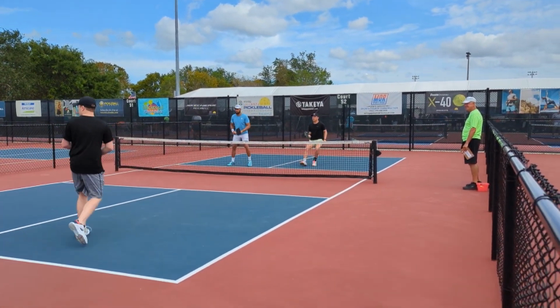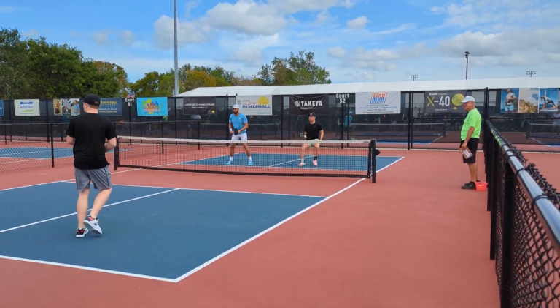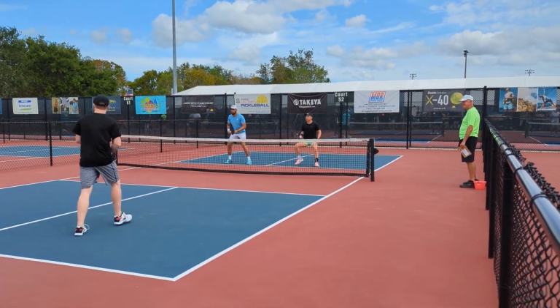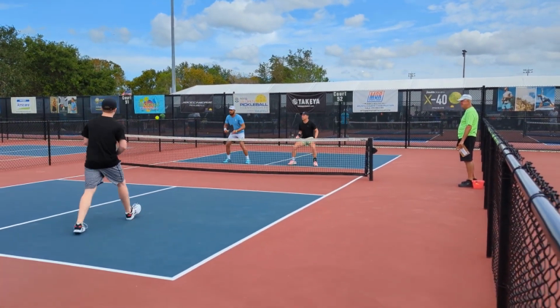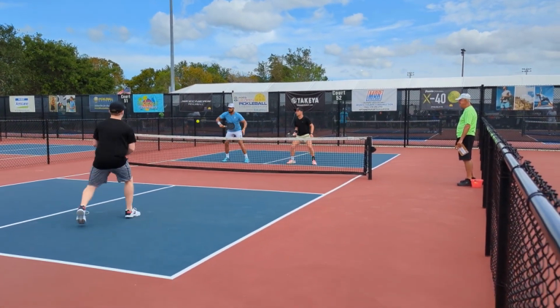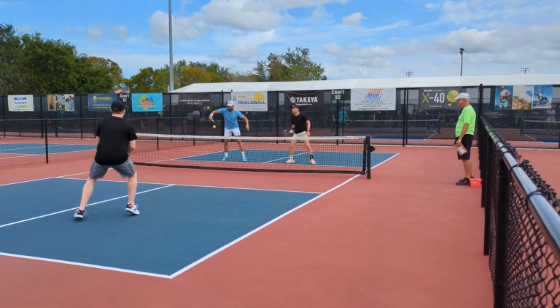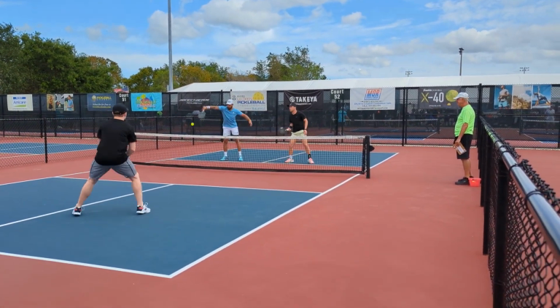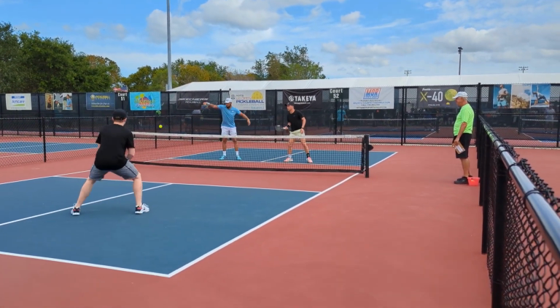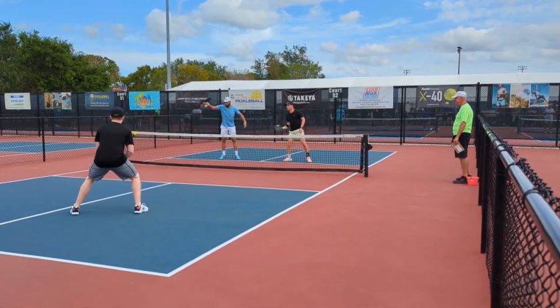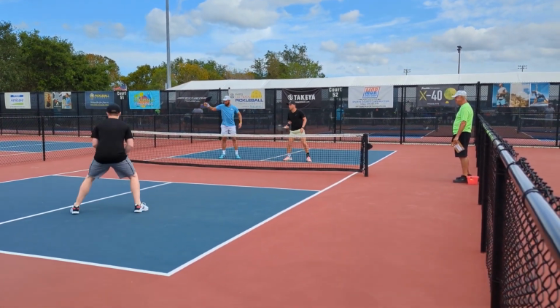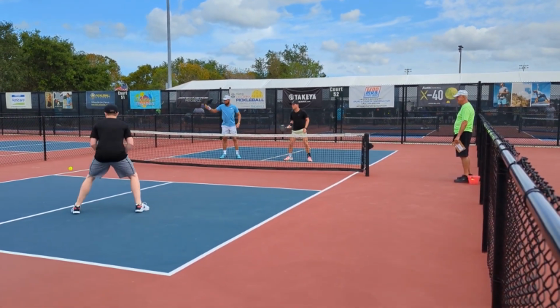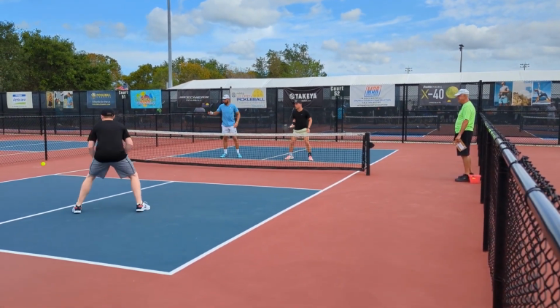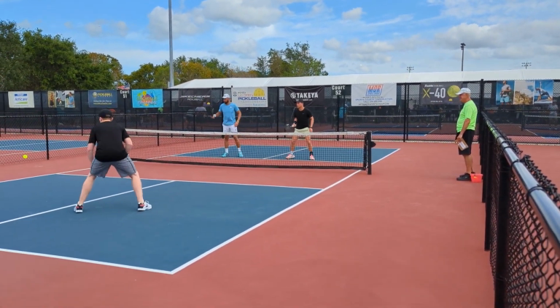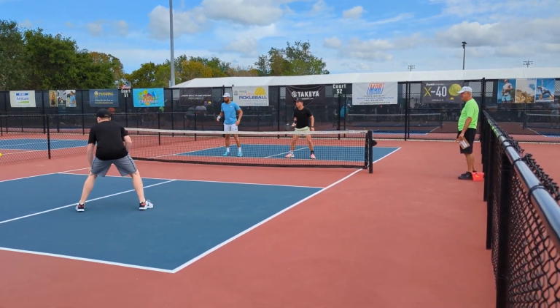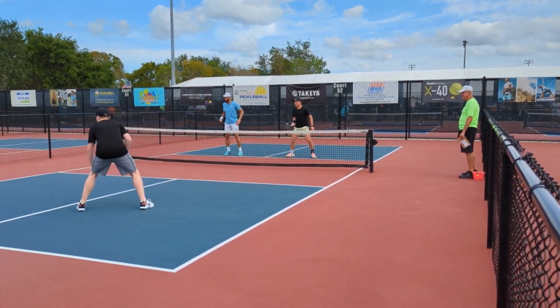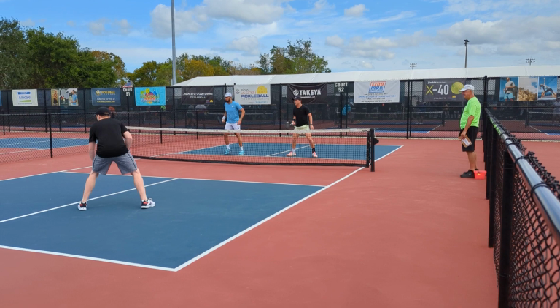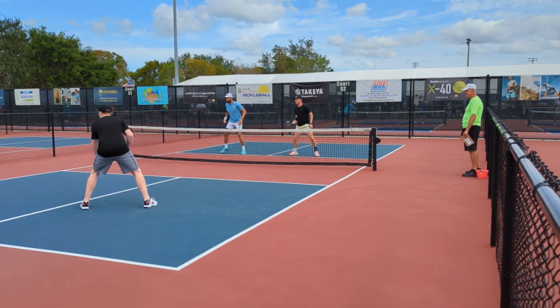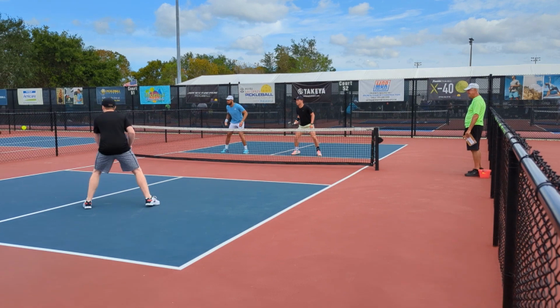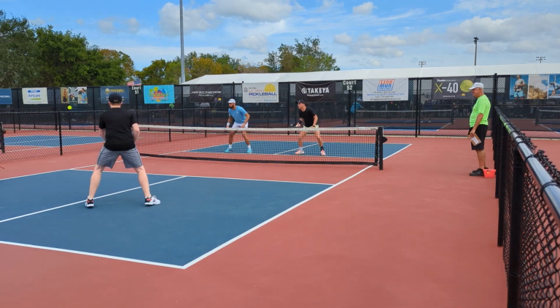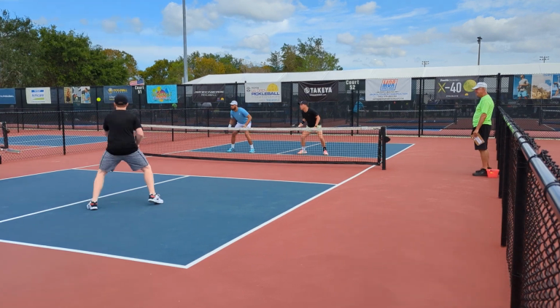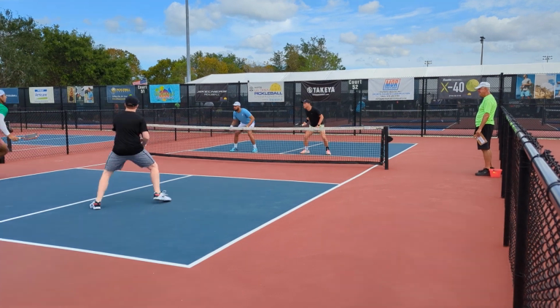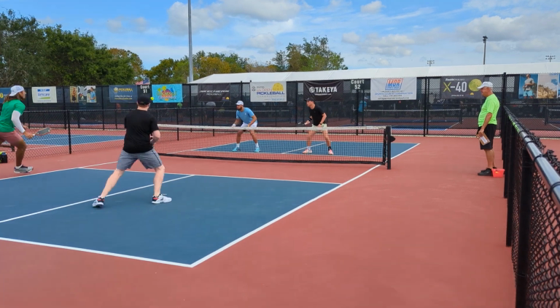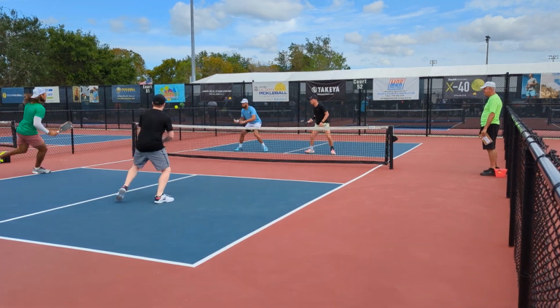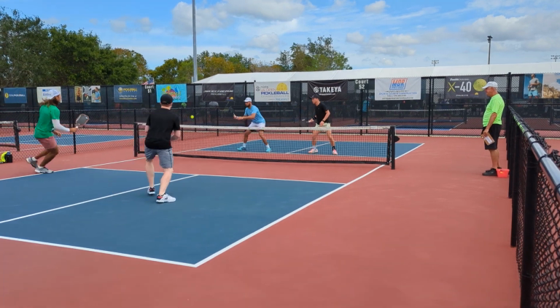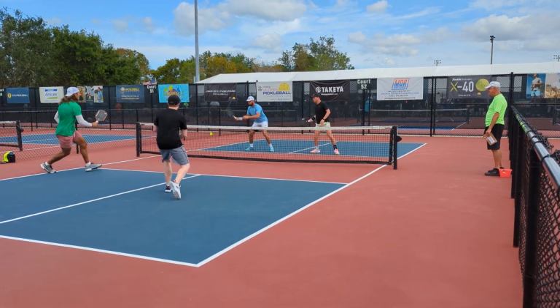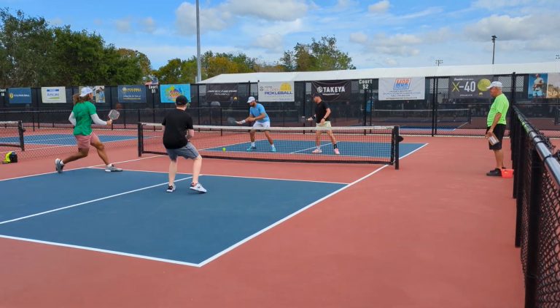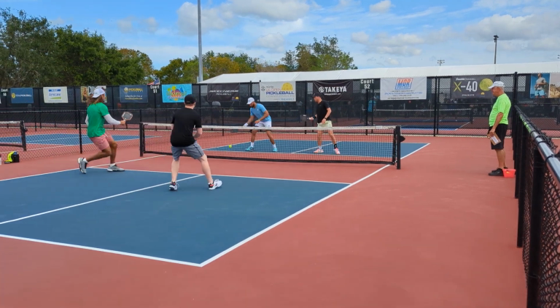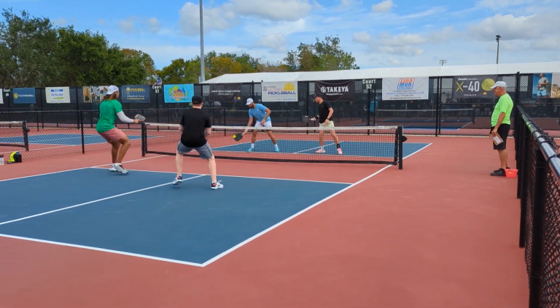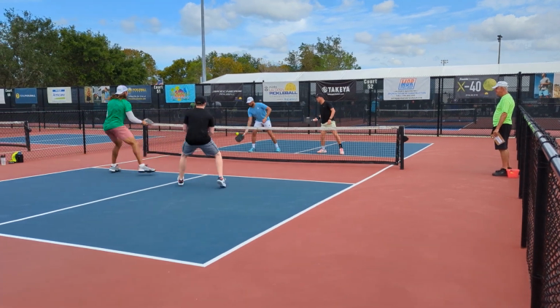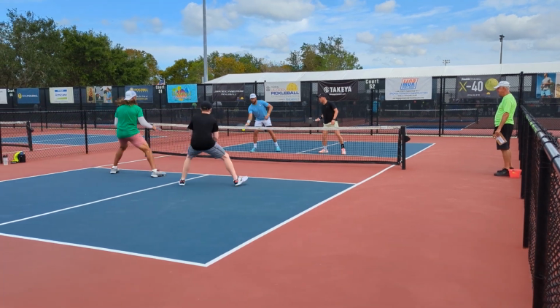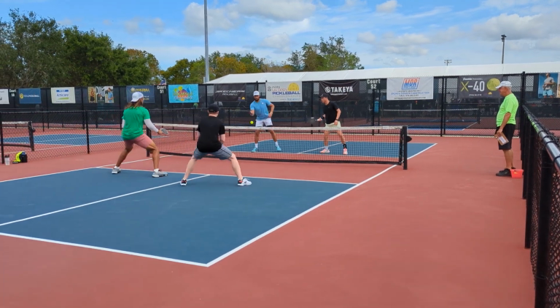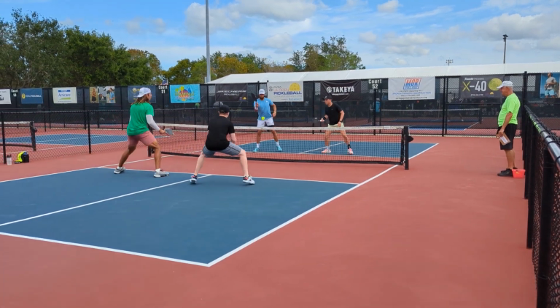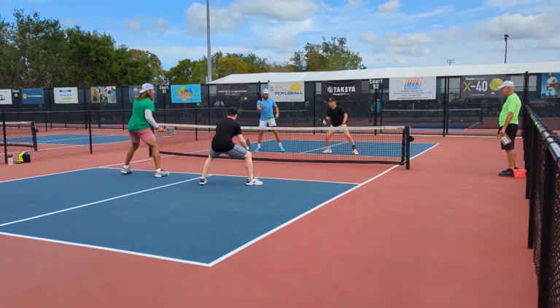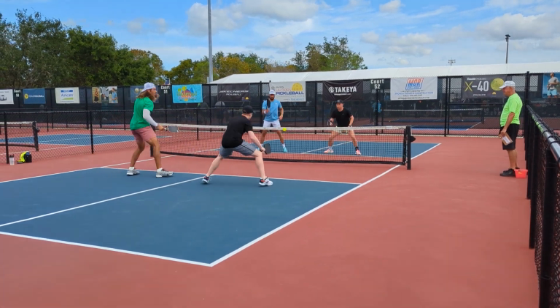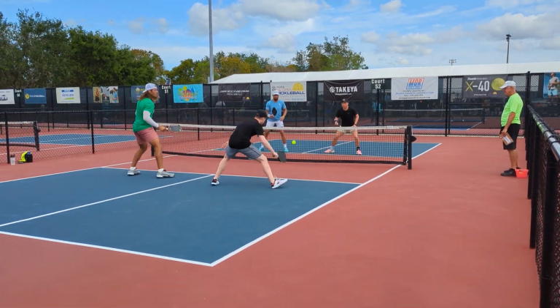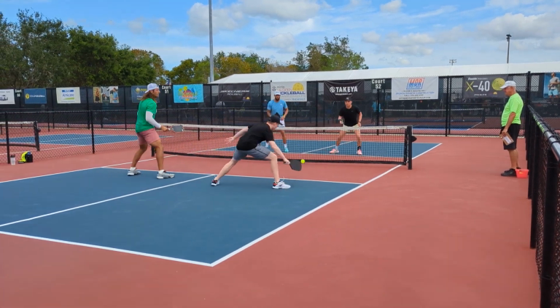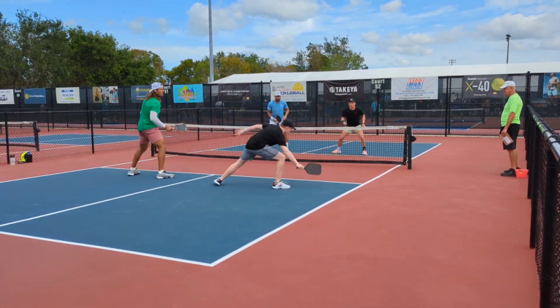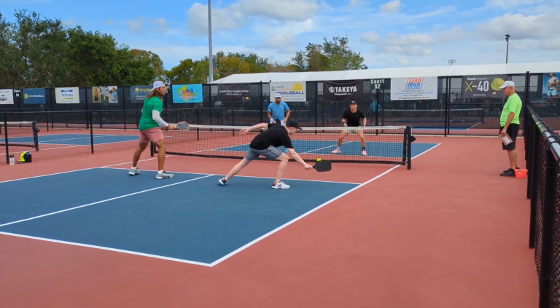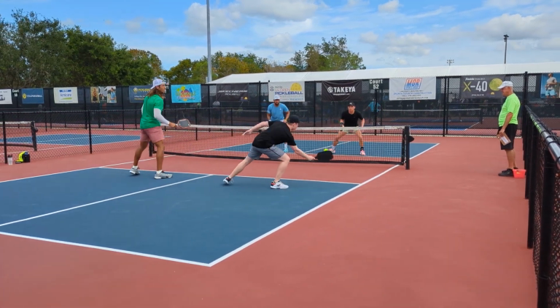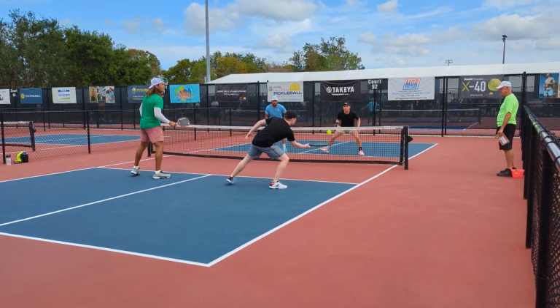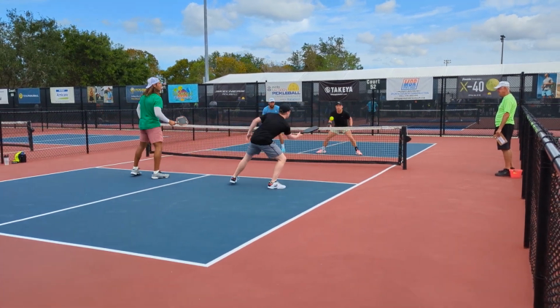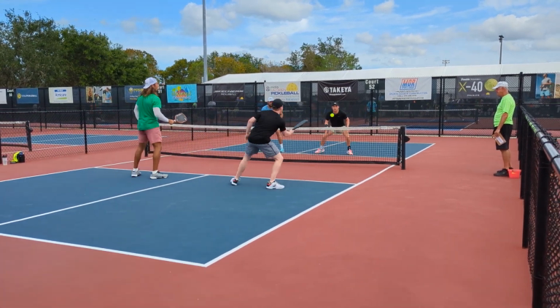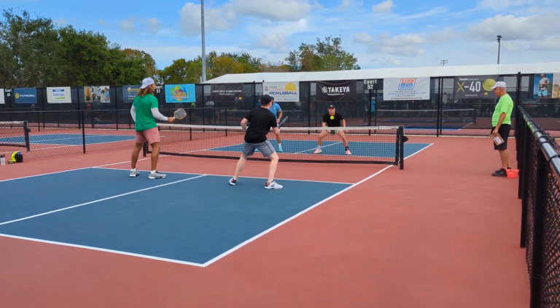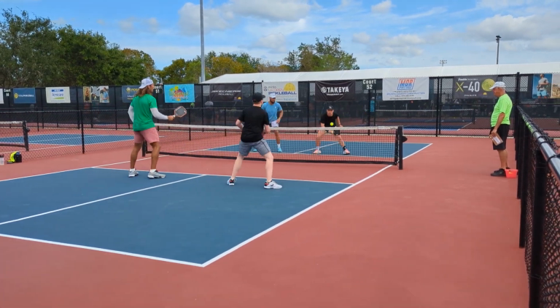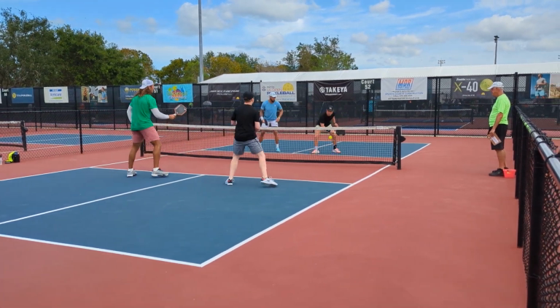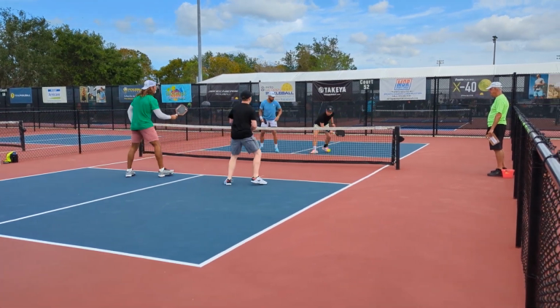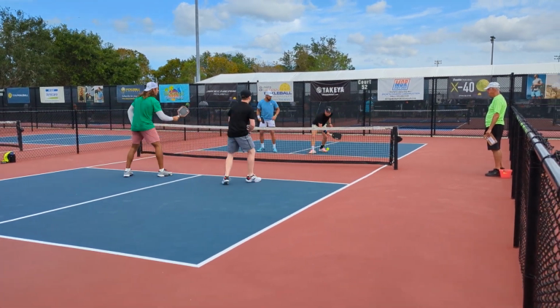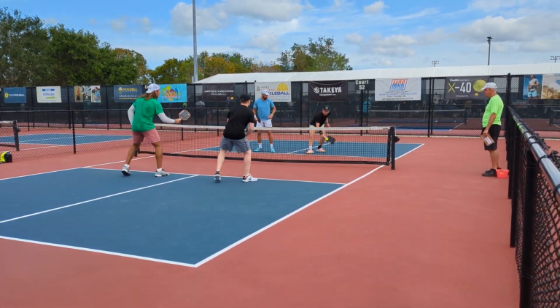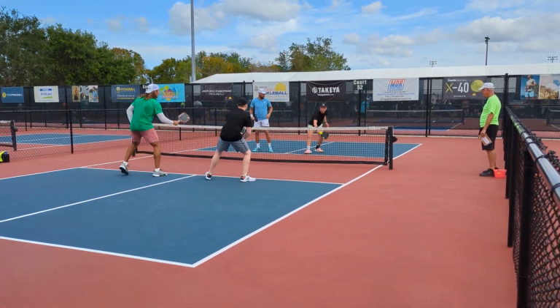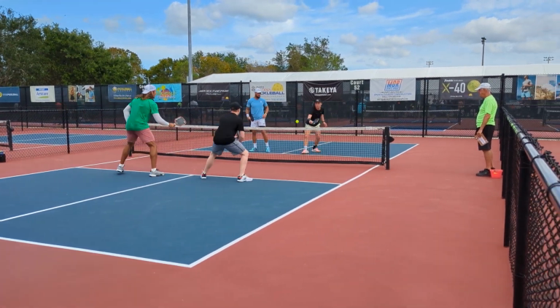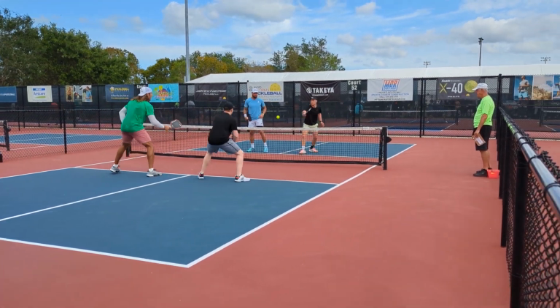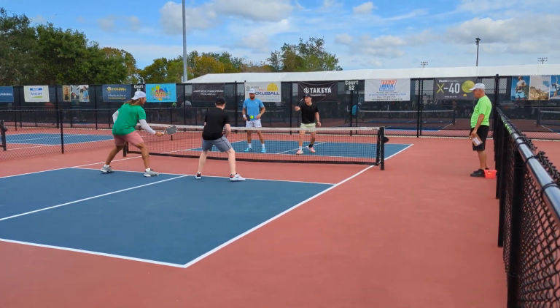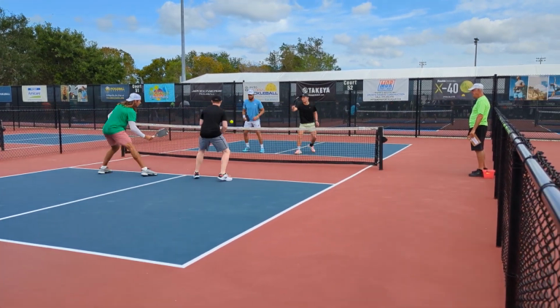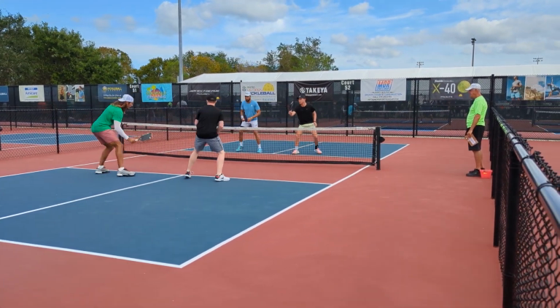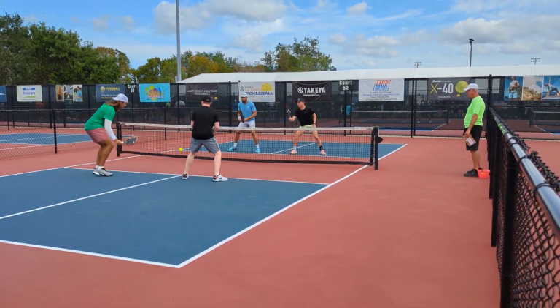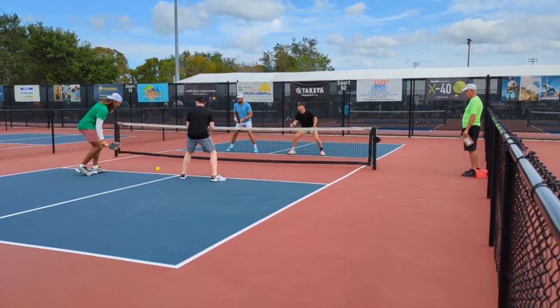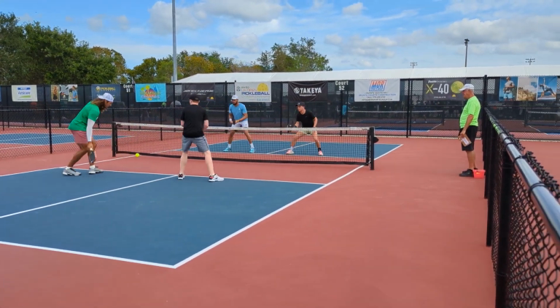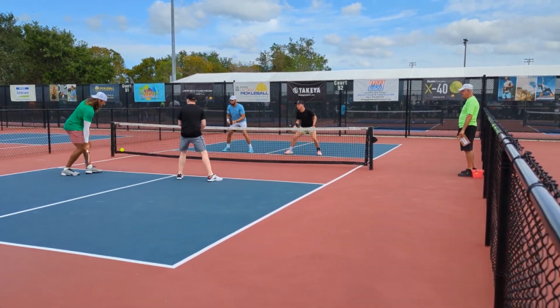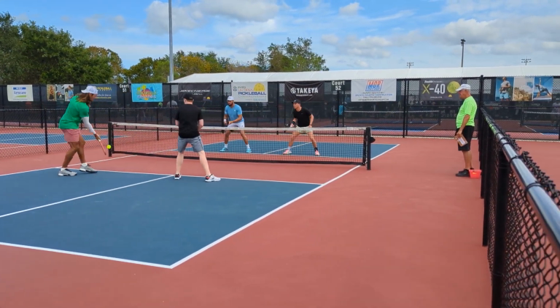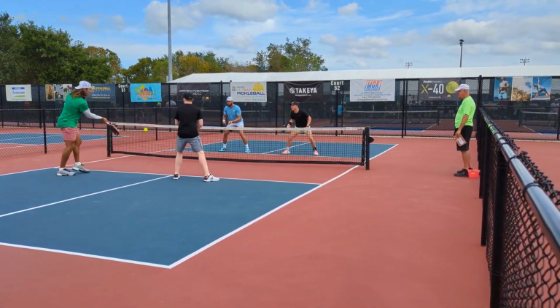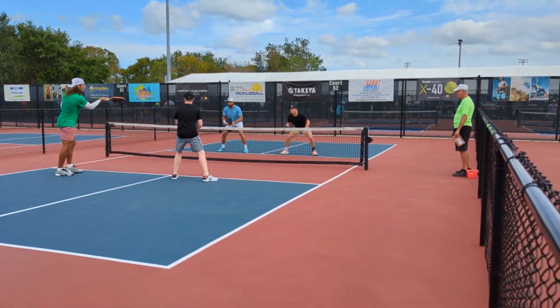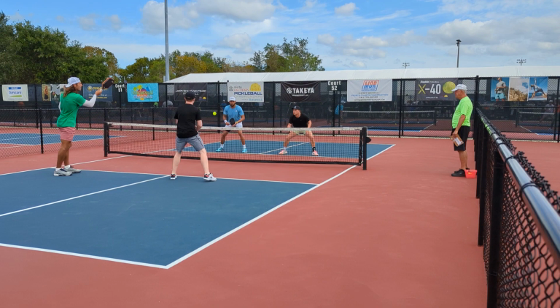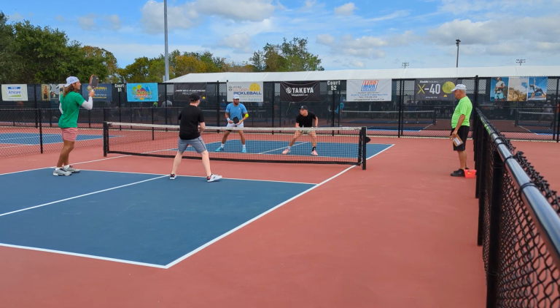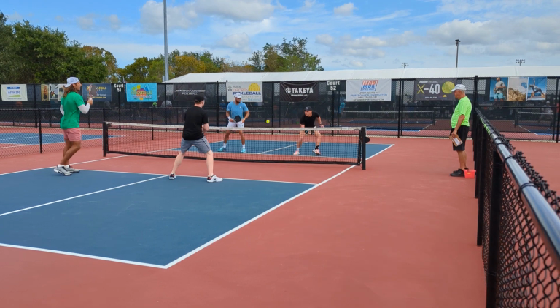This is 5.0 19 plus here at the US Open in Naples, Florida.